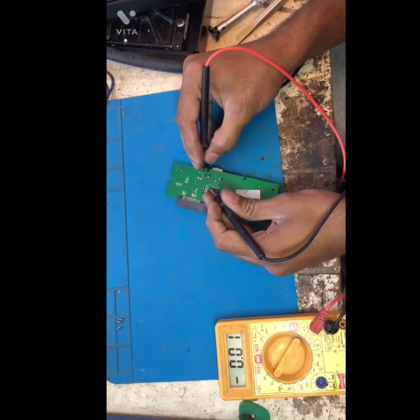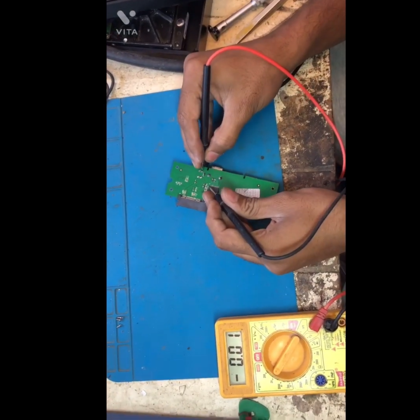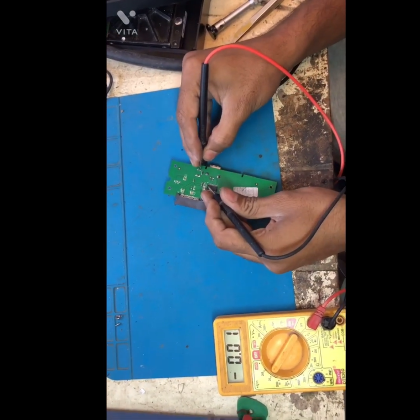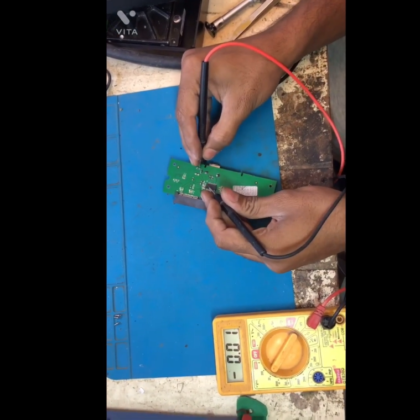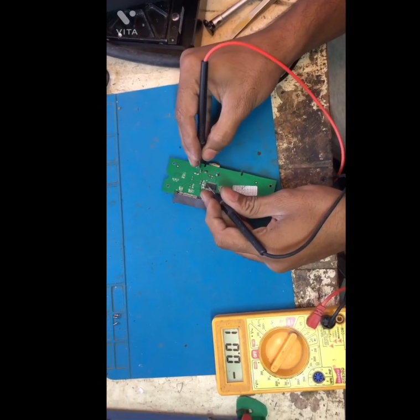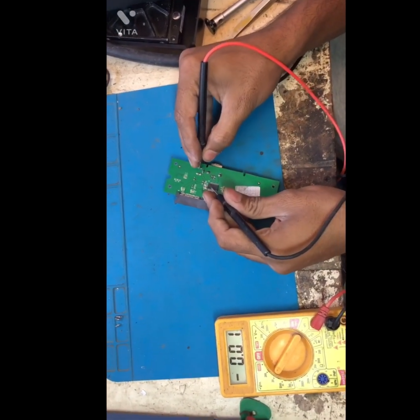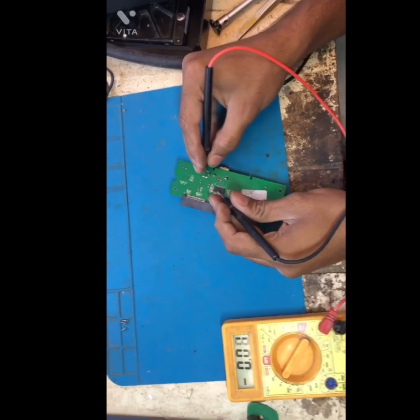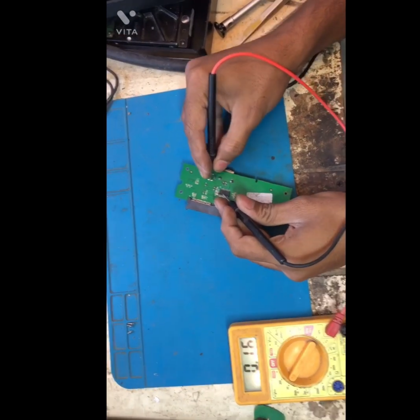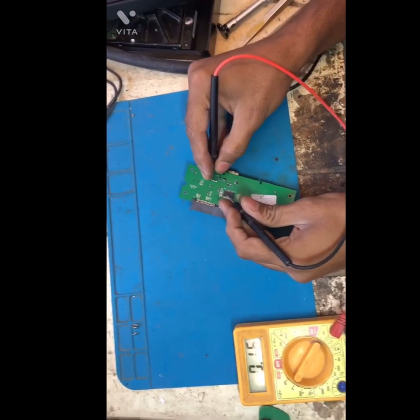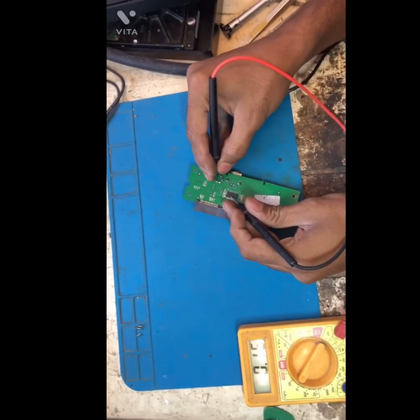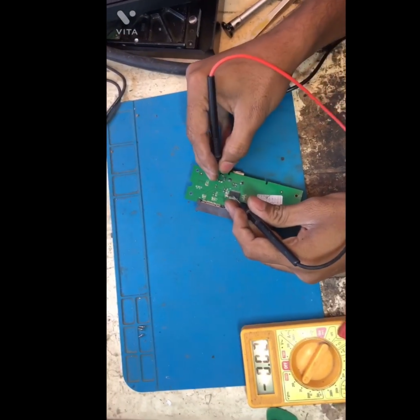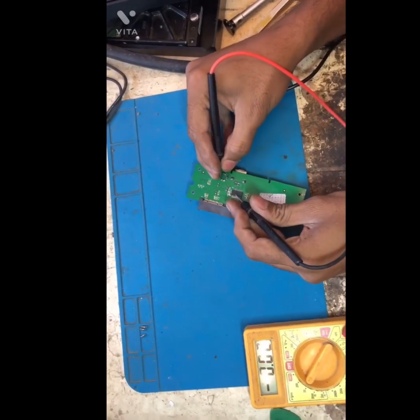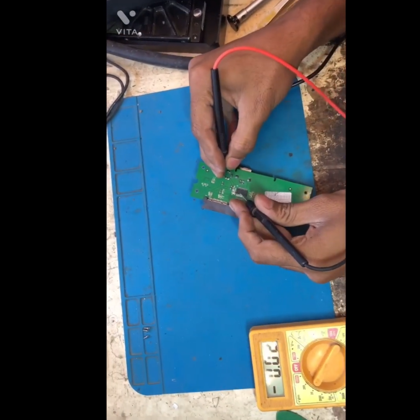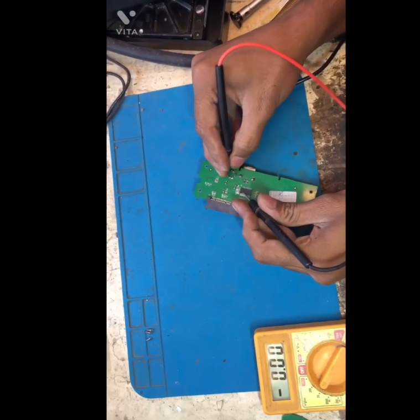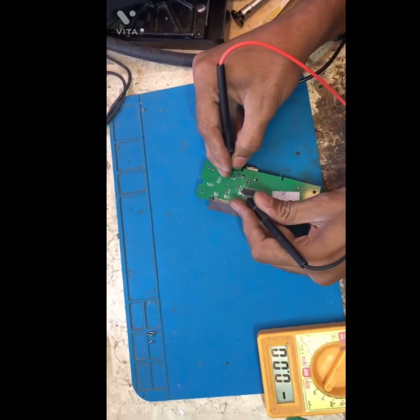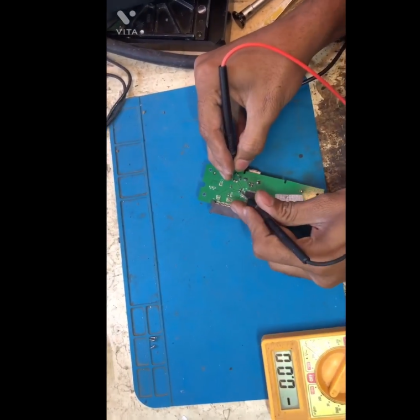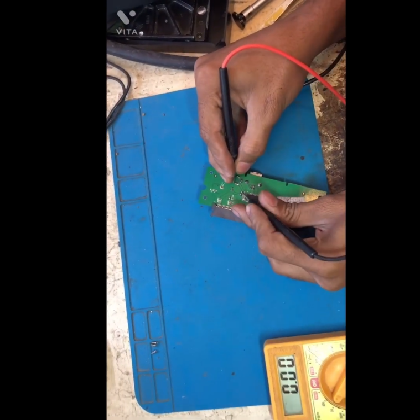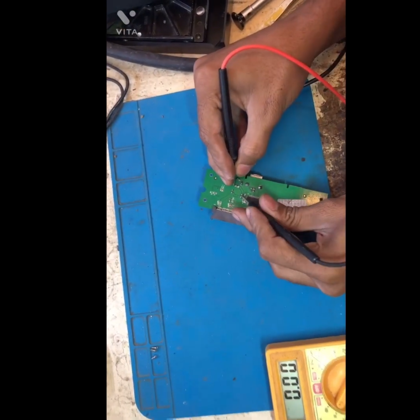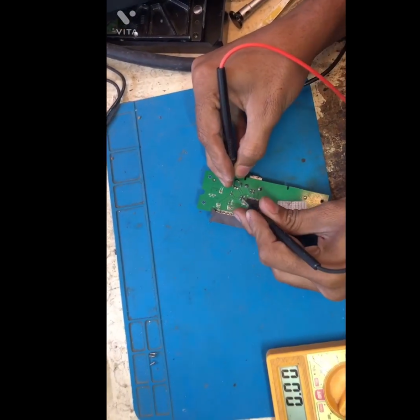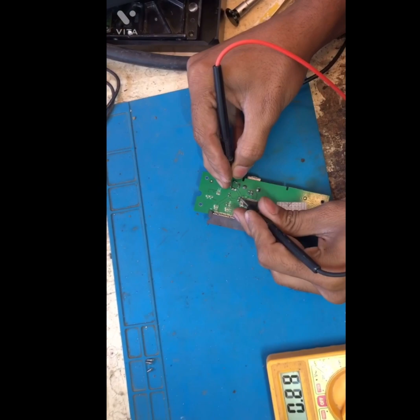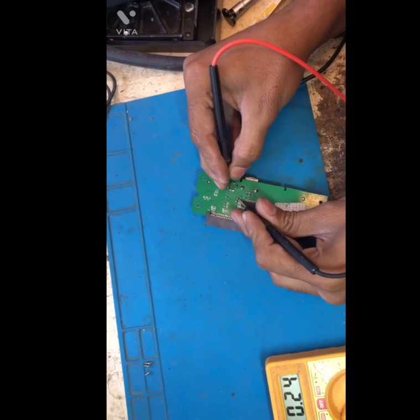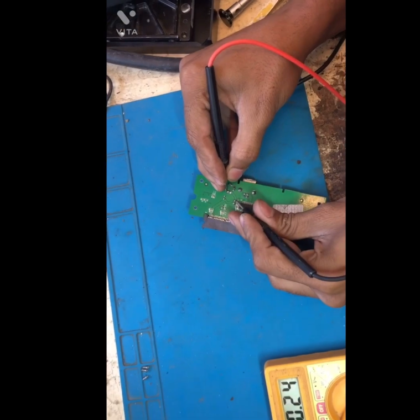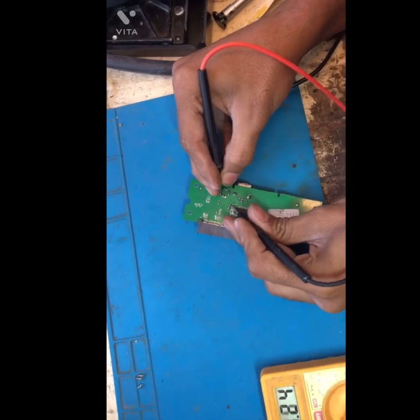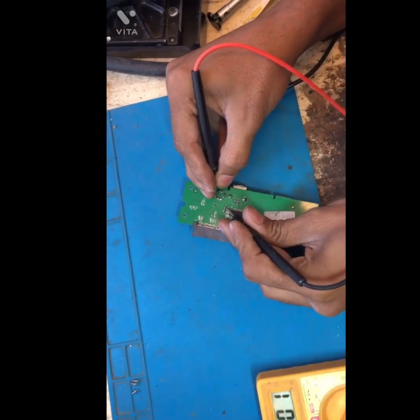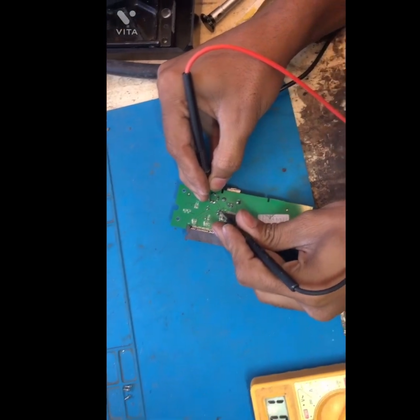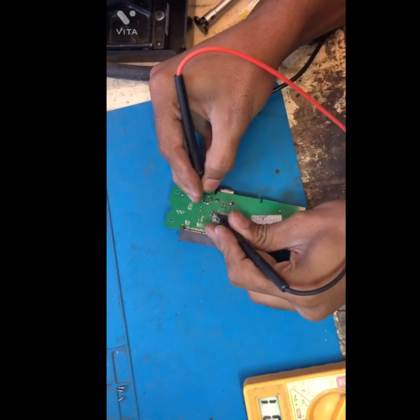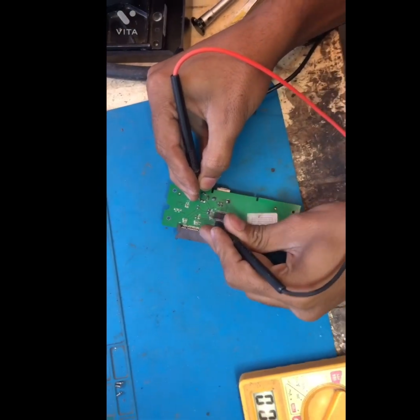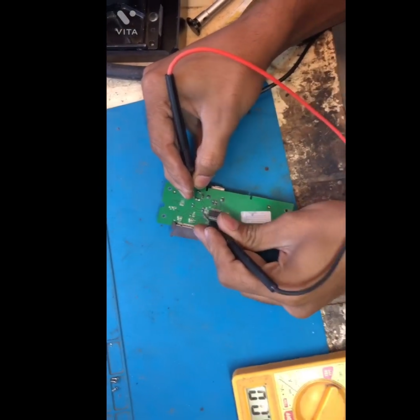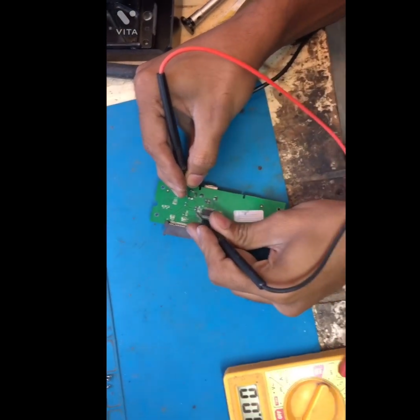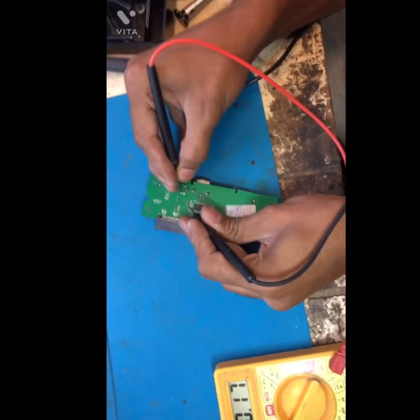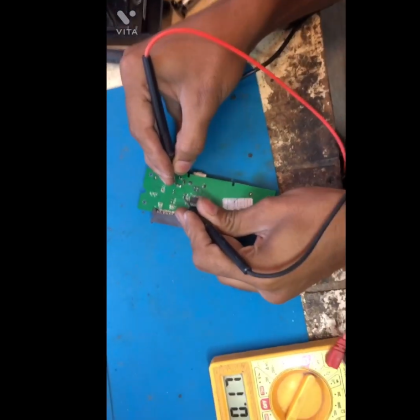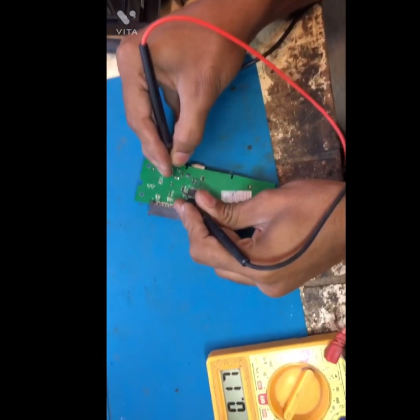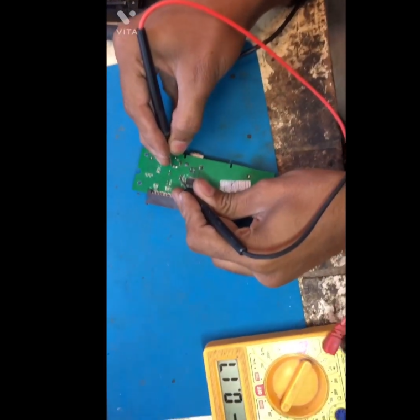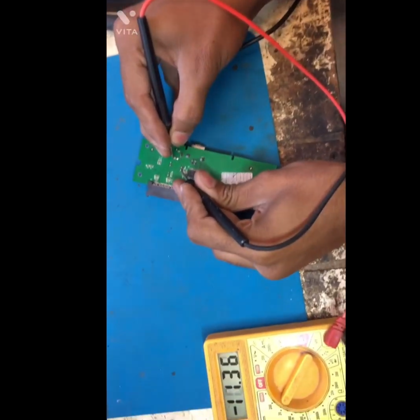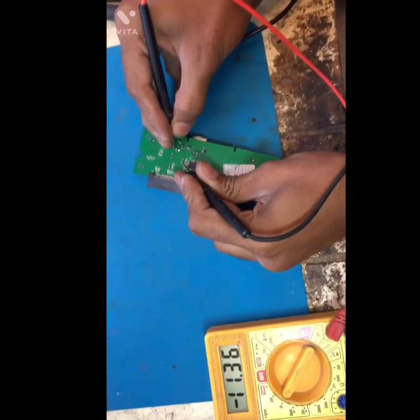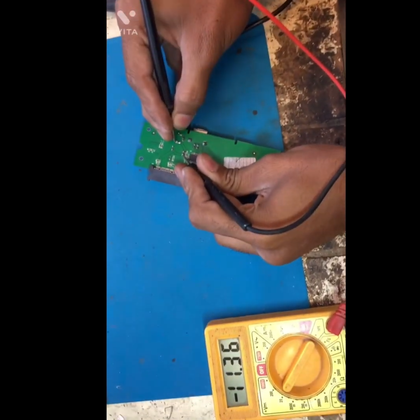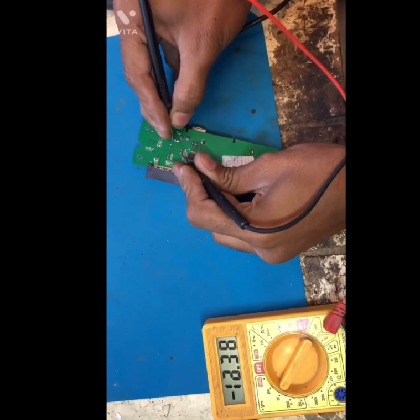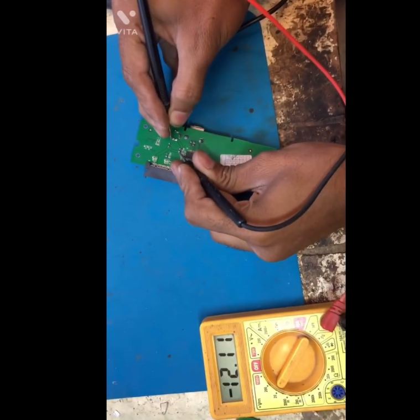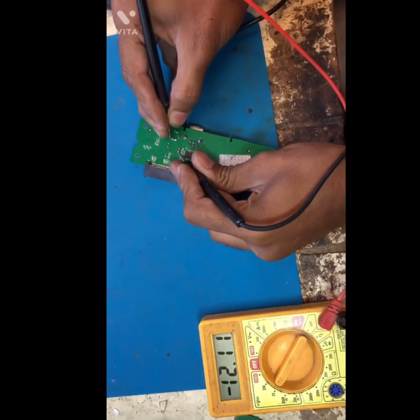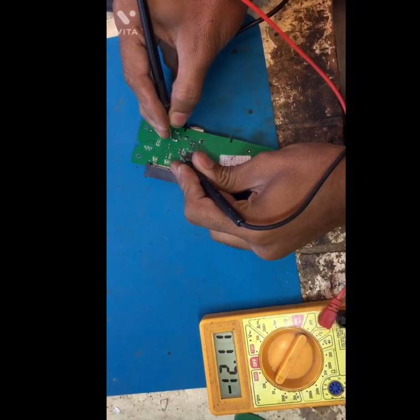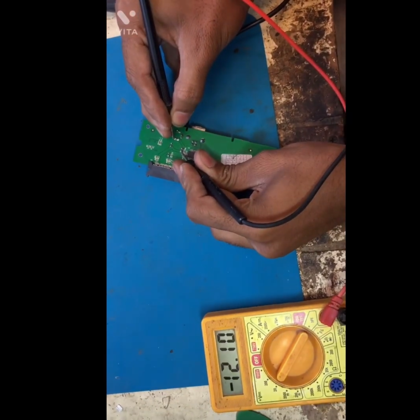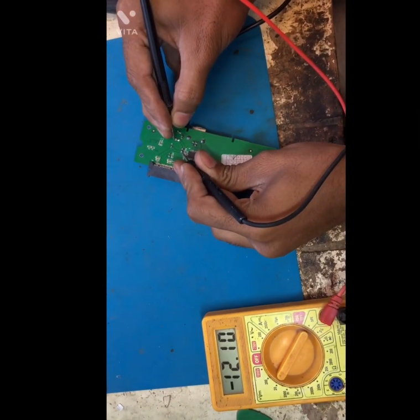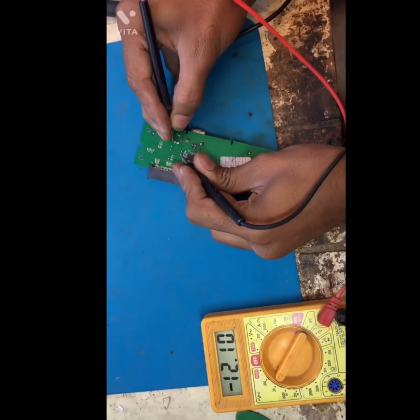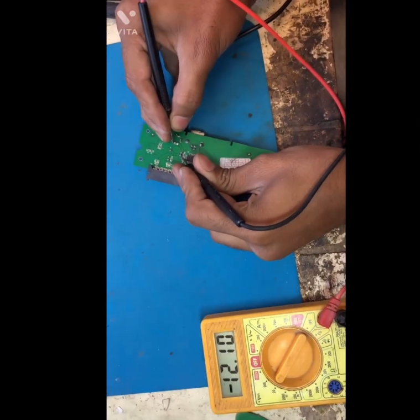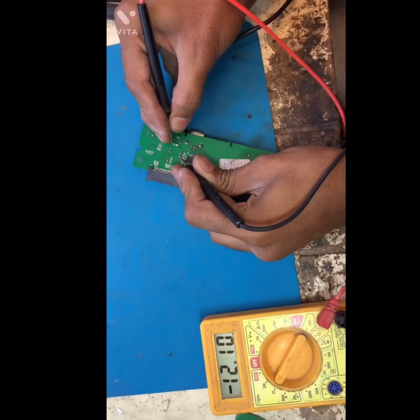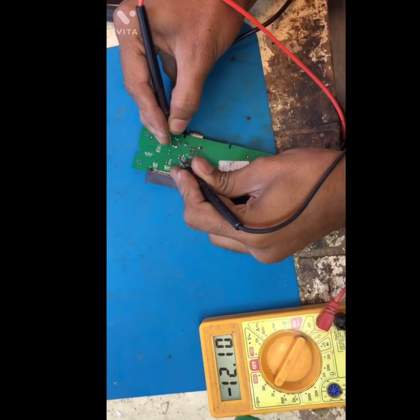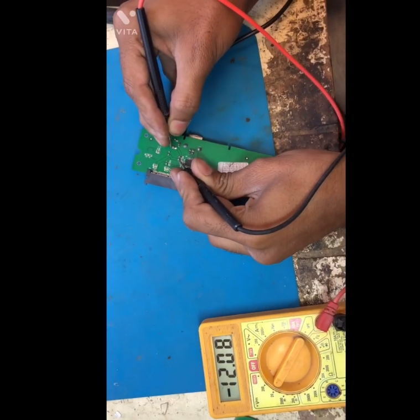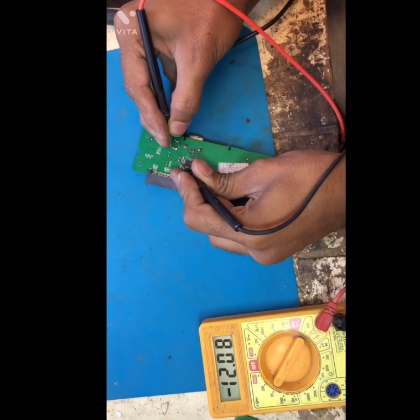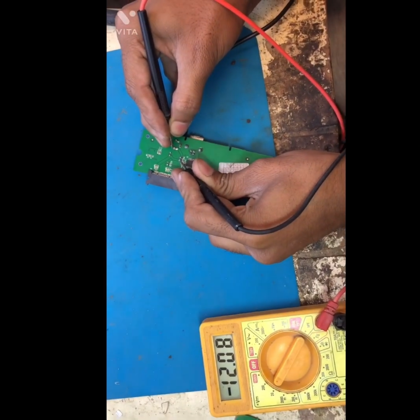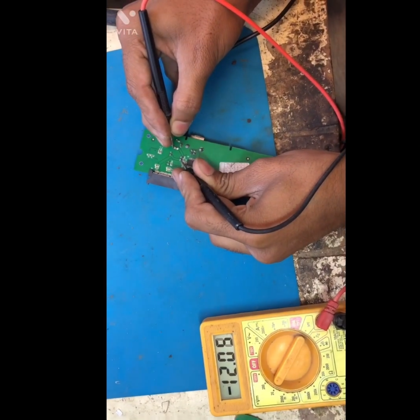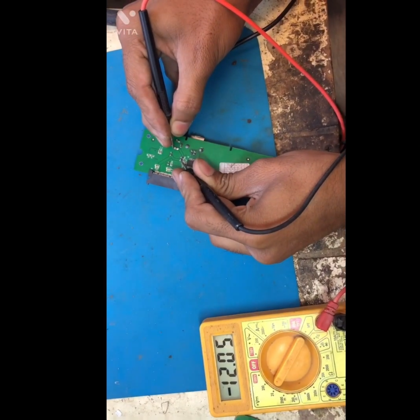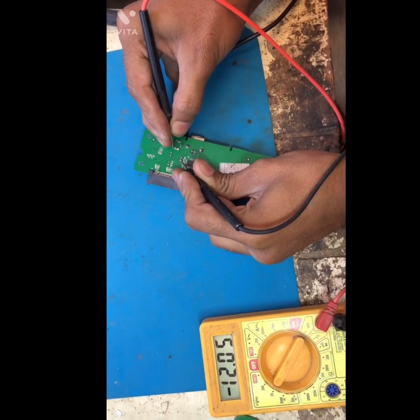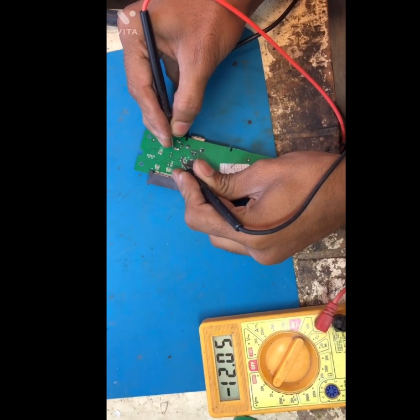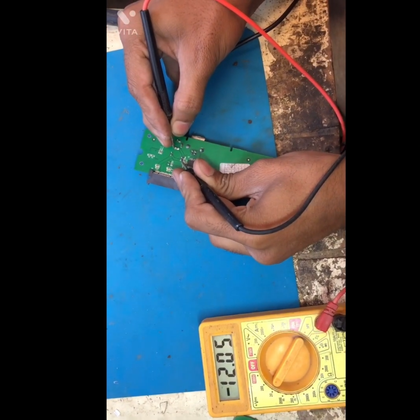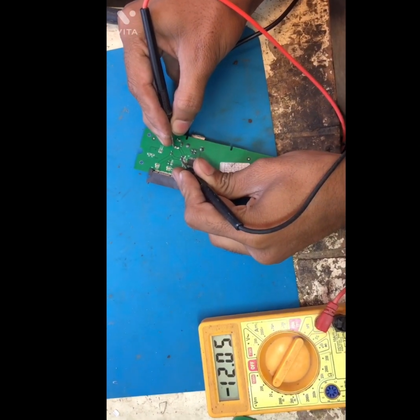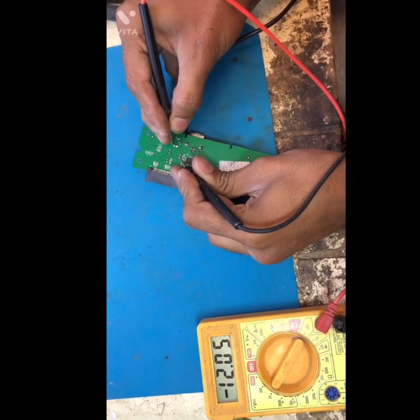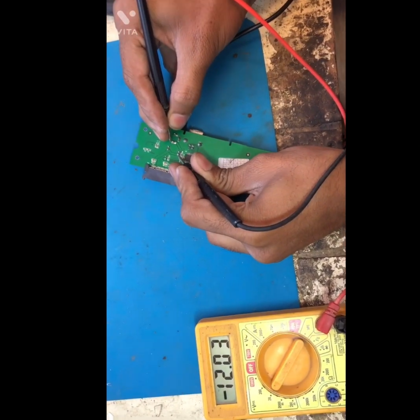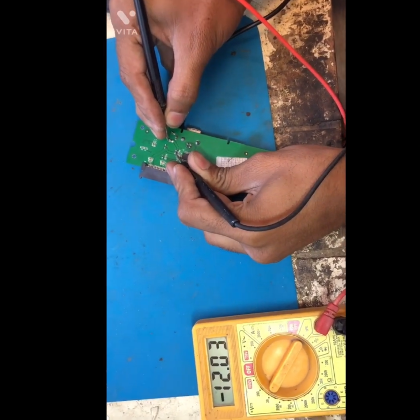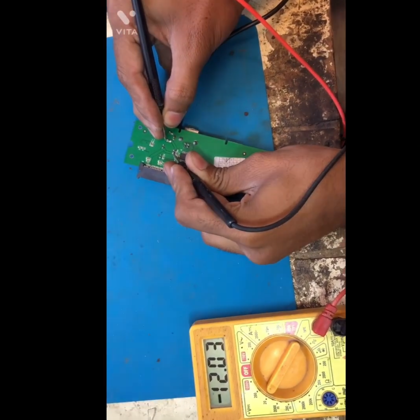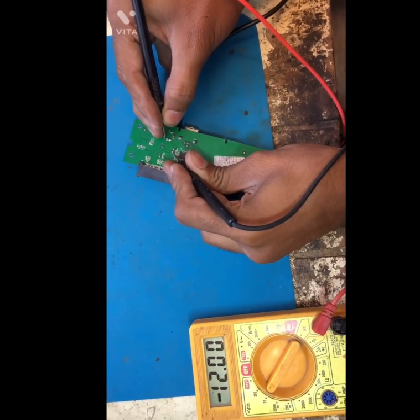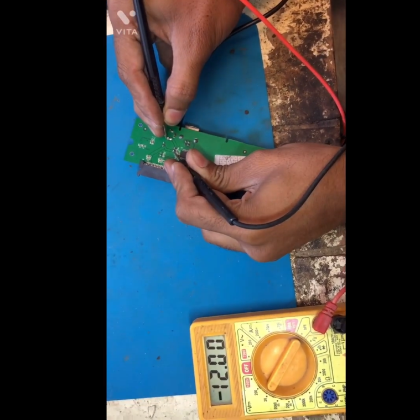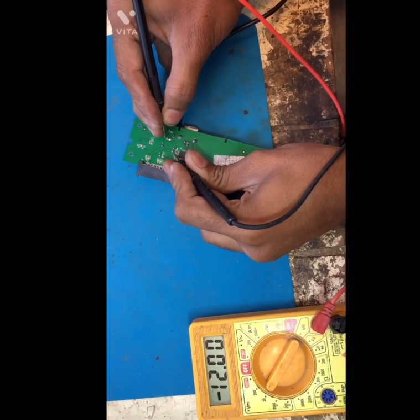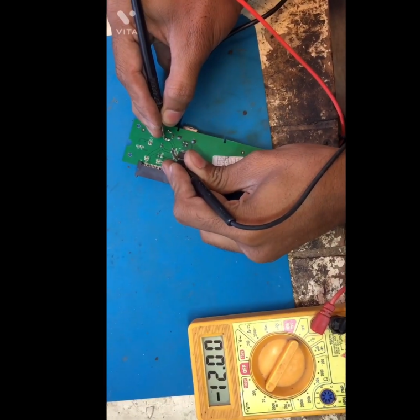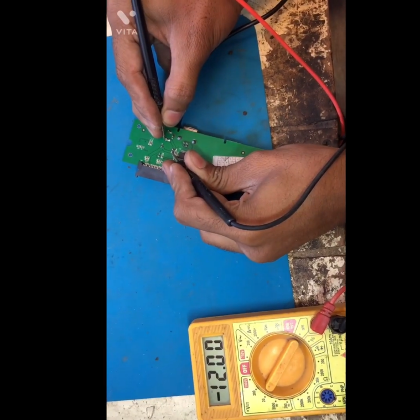Now let's check if the voltage is coming or not. Look, it's showing 12 volts — that means this adapter is working well.